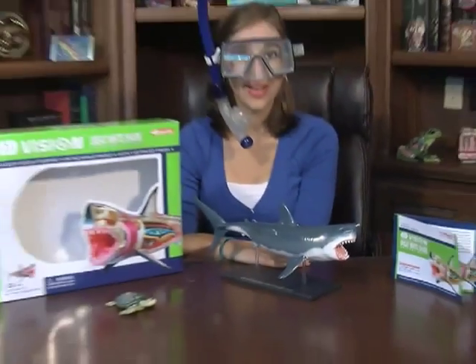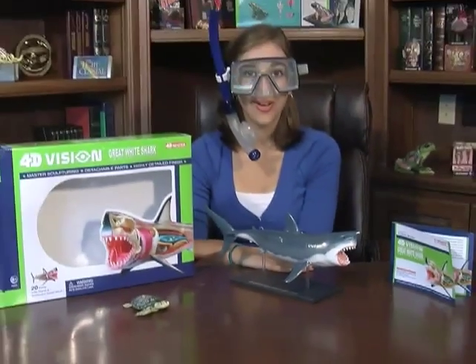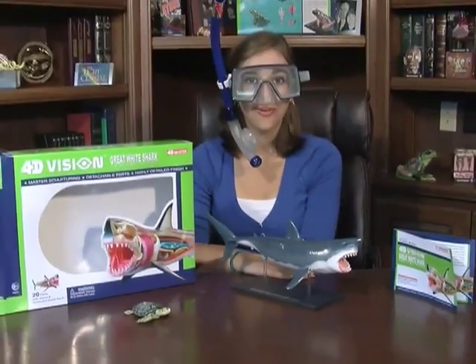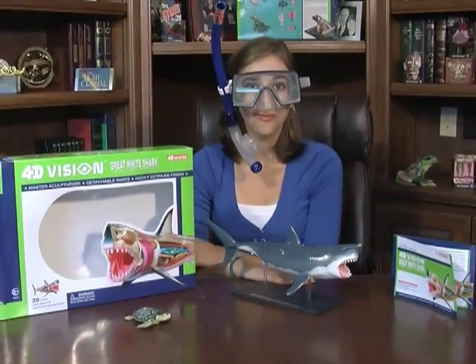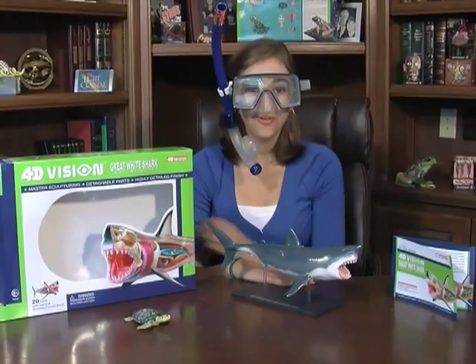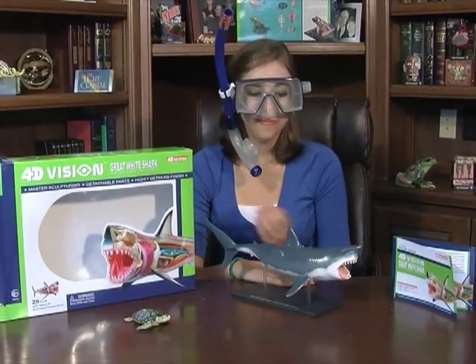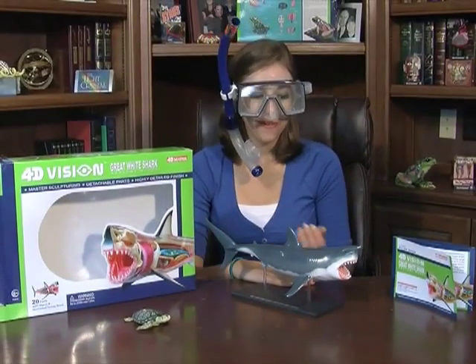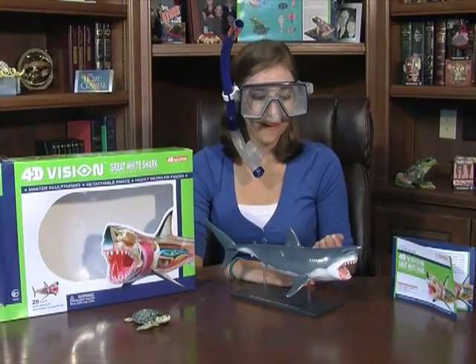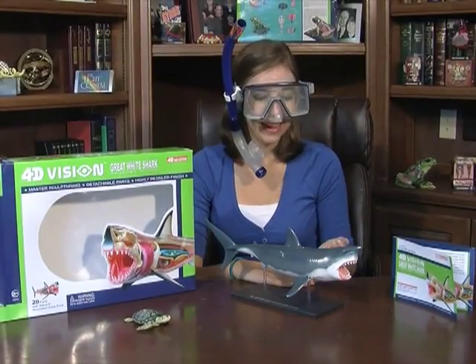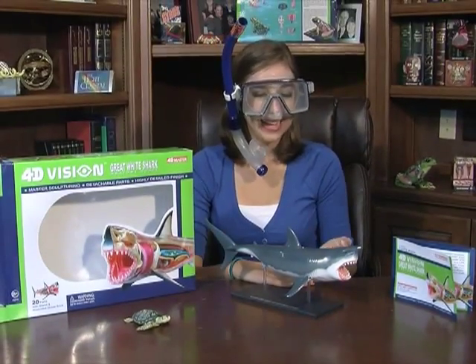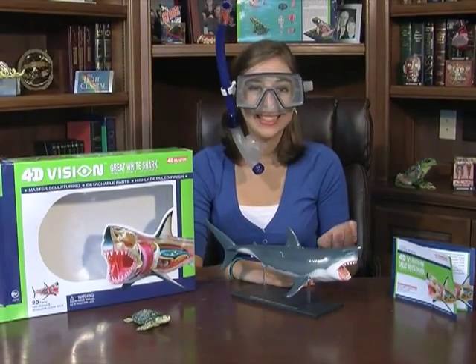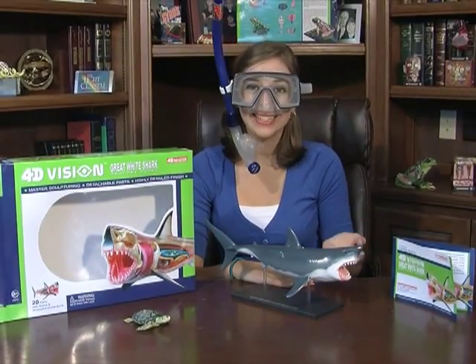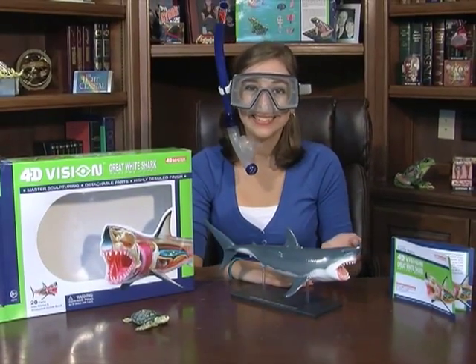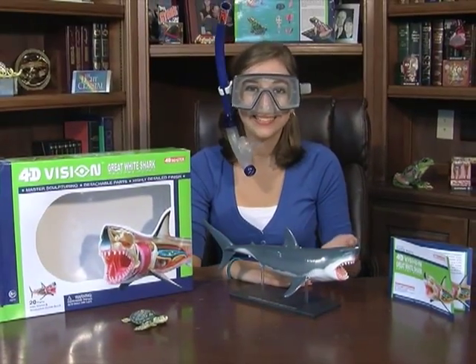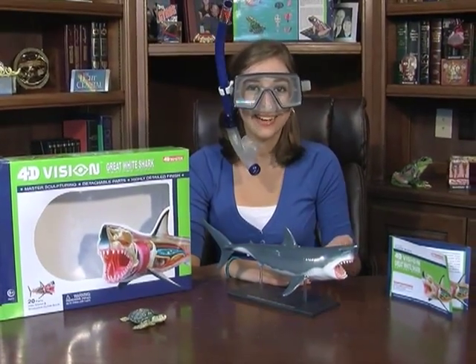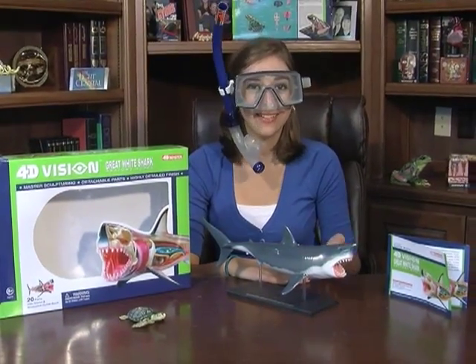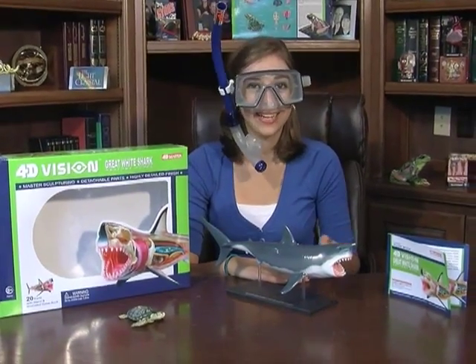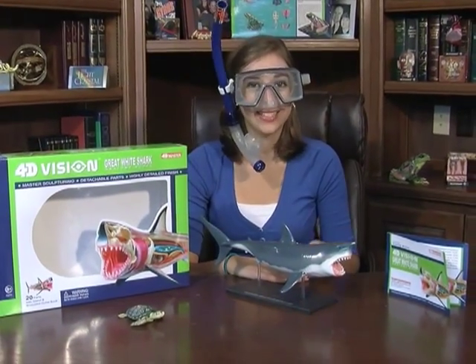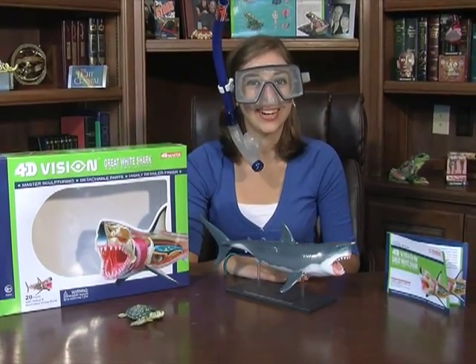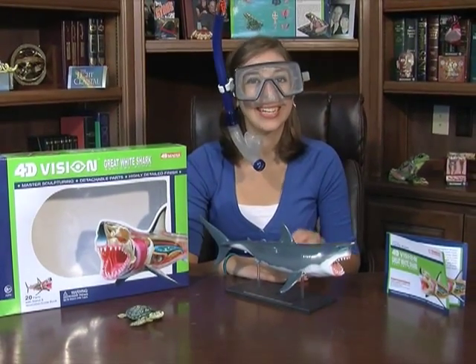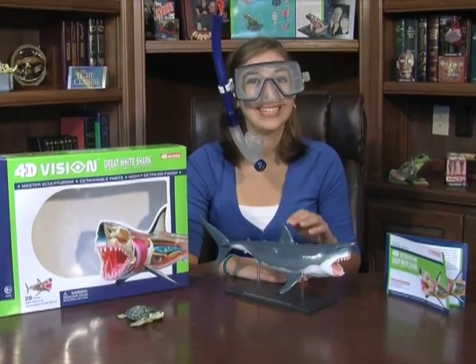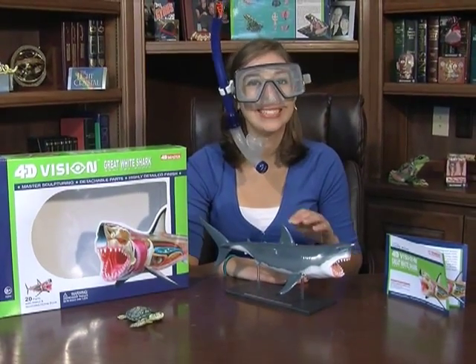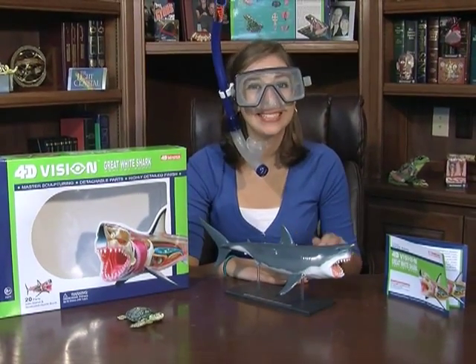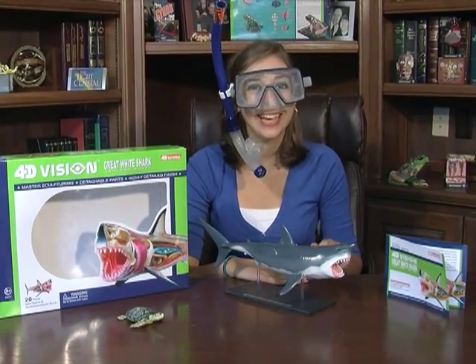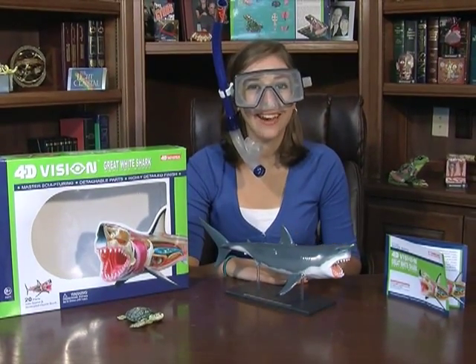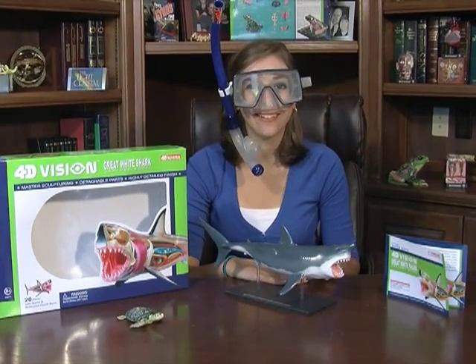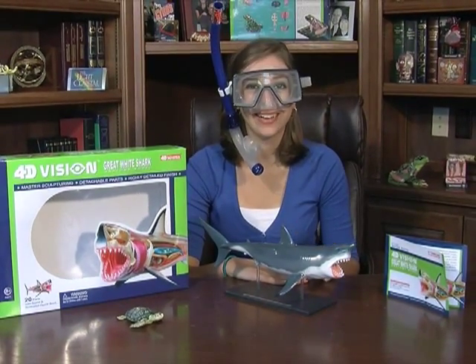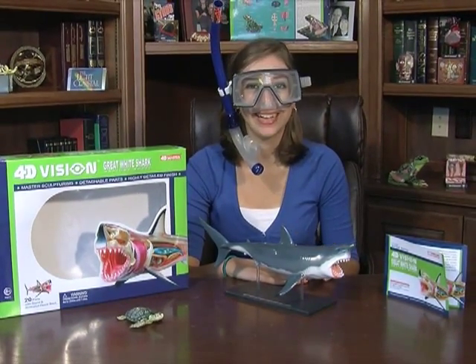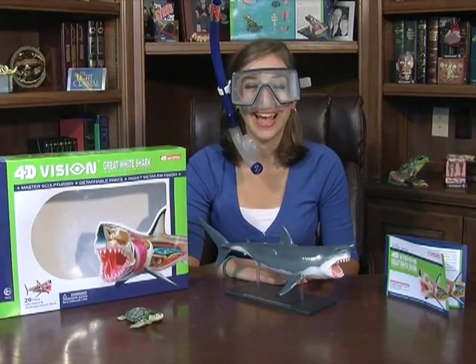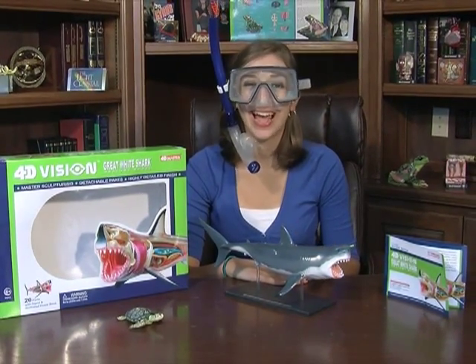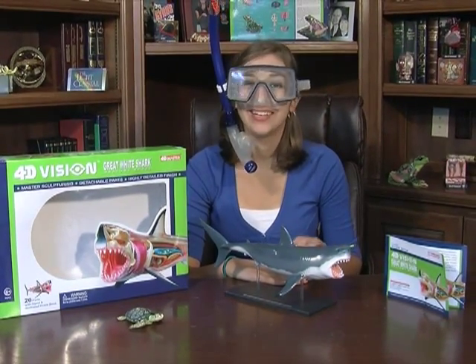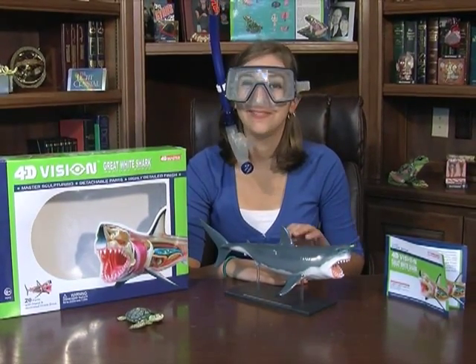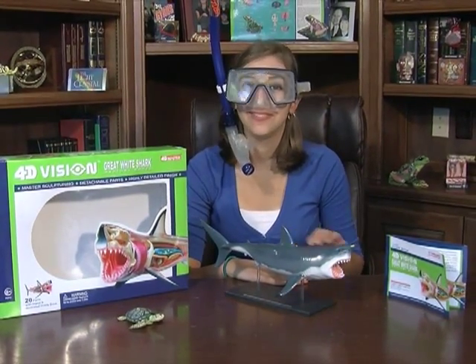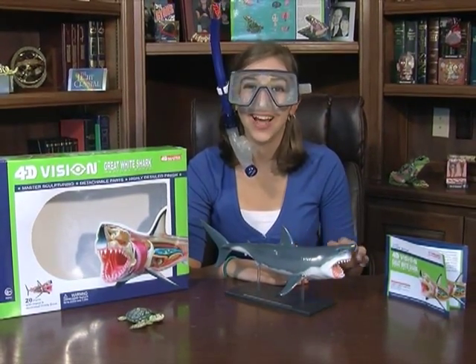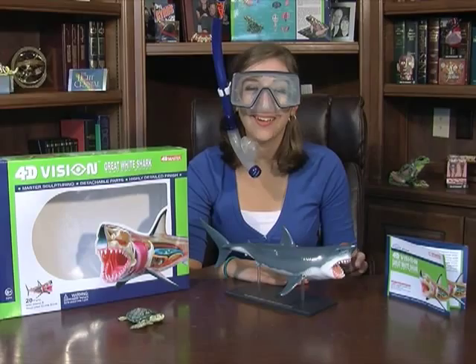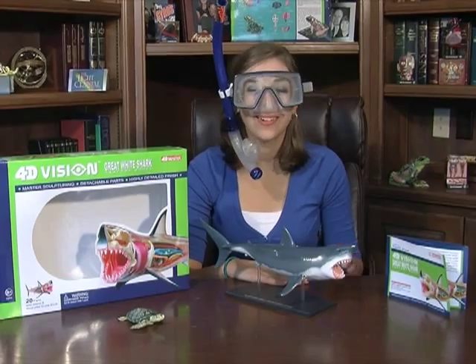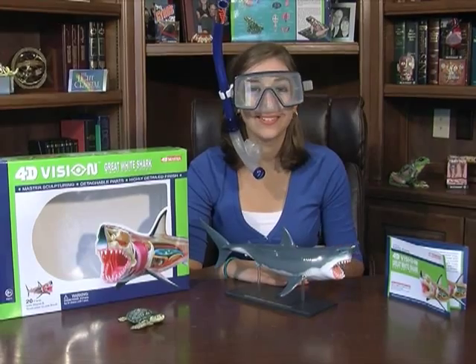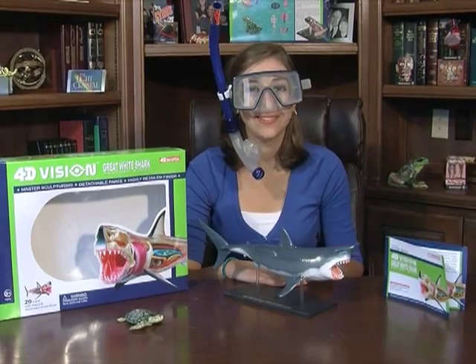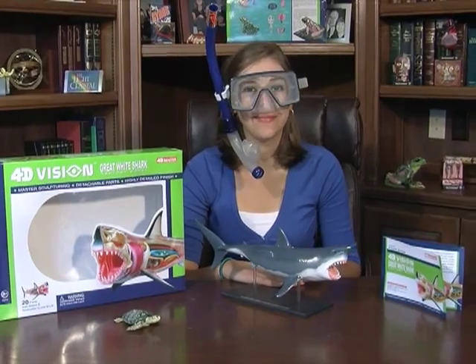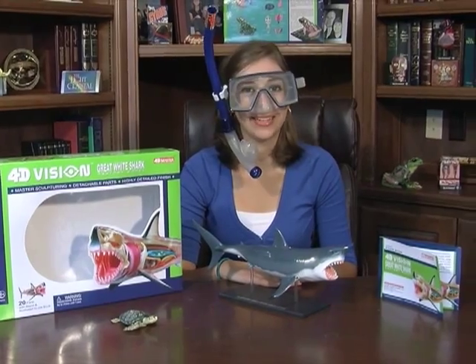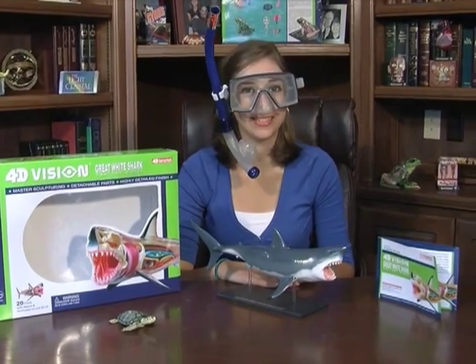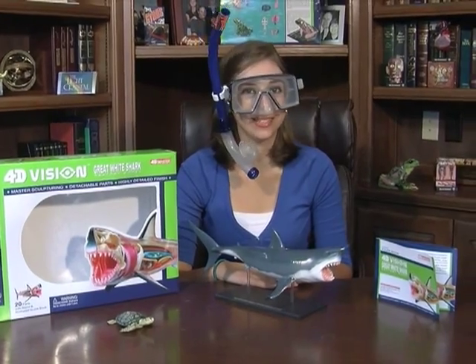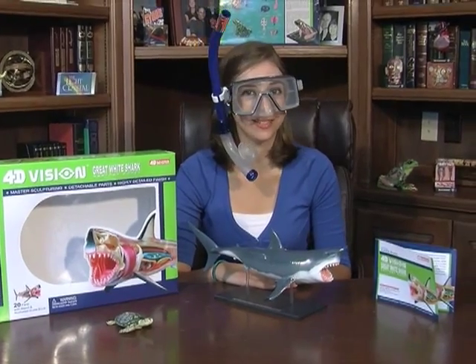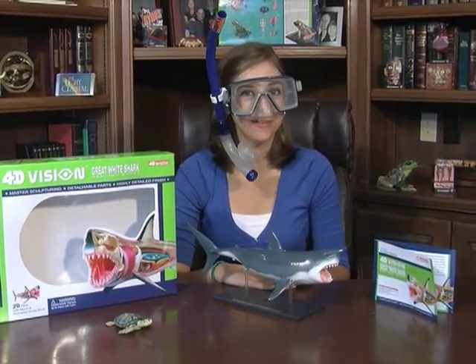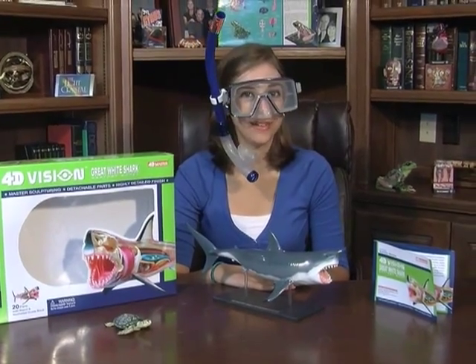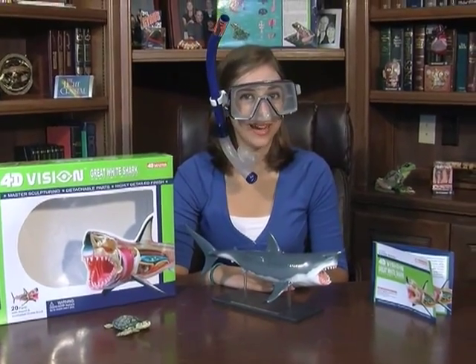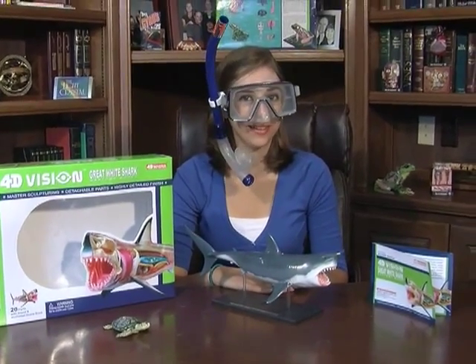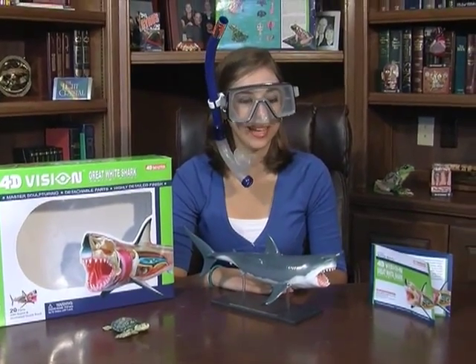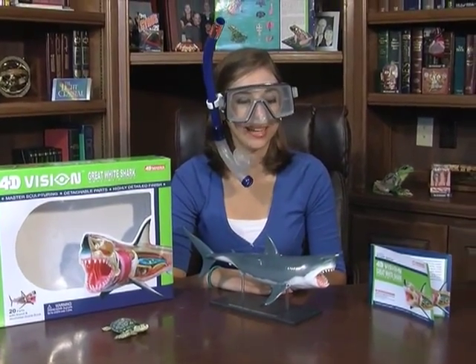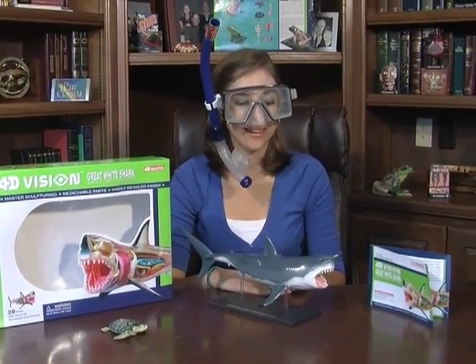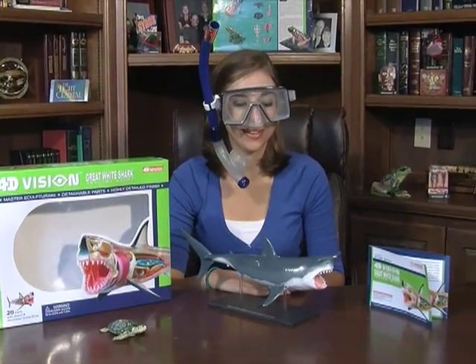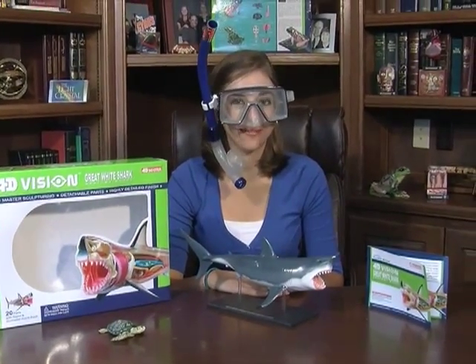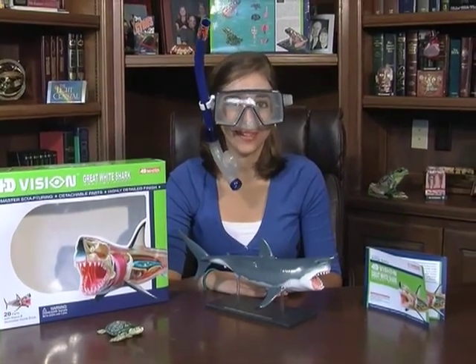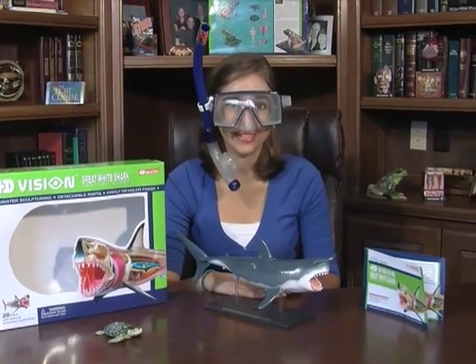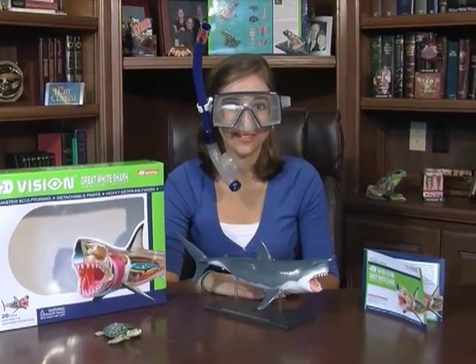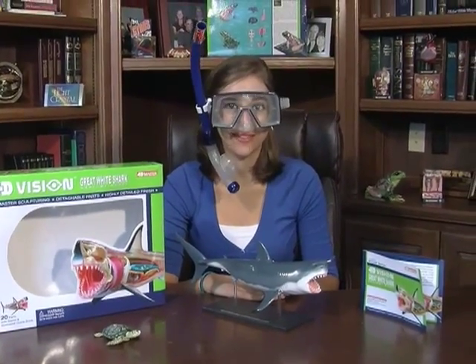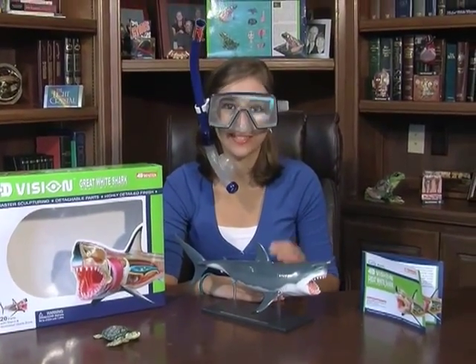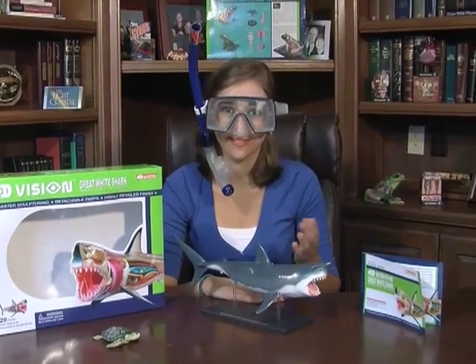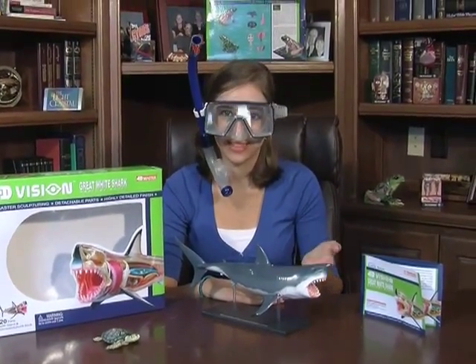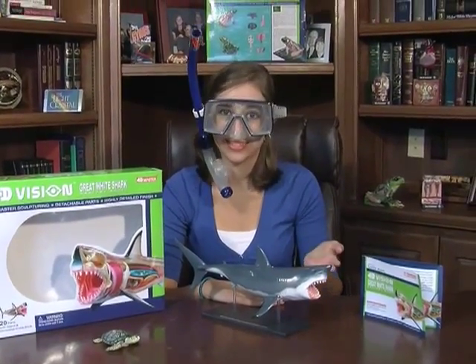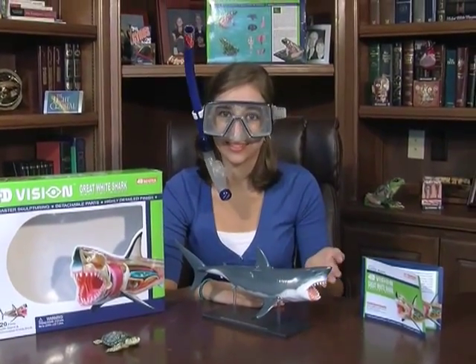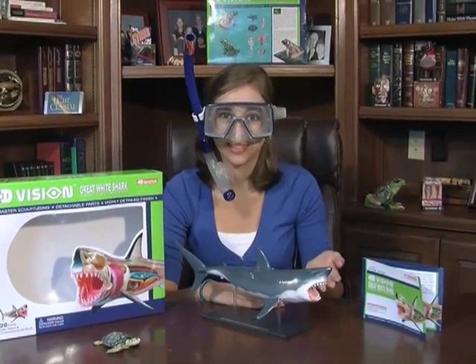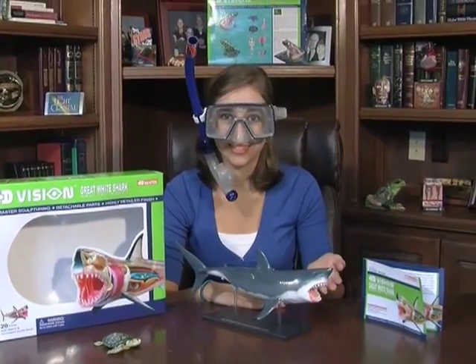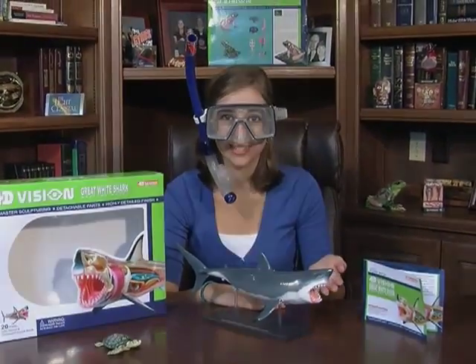Woo boy! This great white shark is scary. I do not want to imagine scuba diving and coming face to face with this creature.